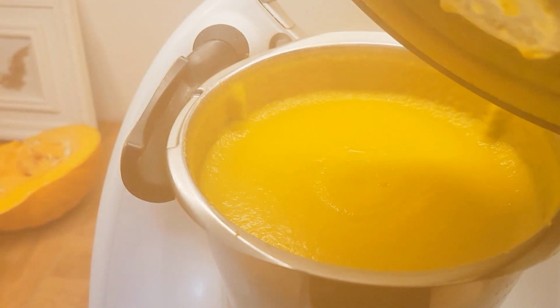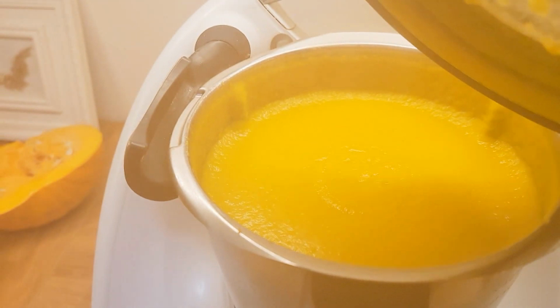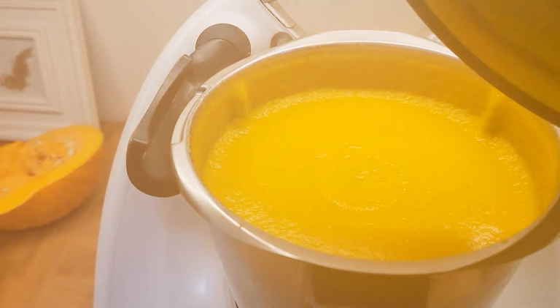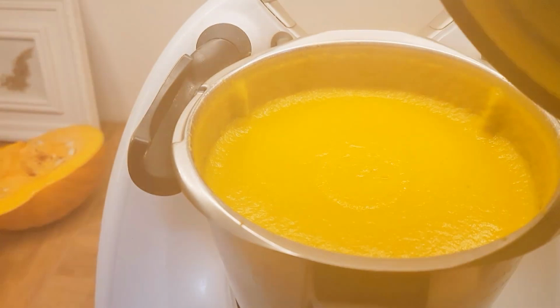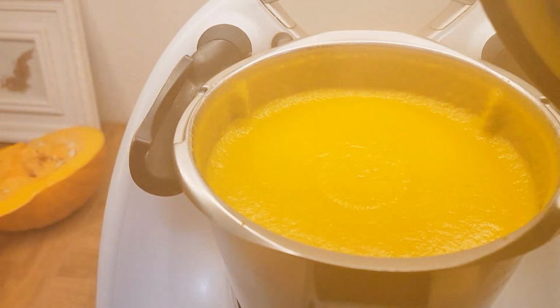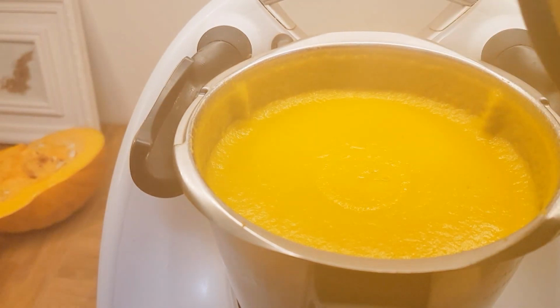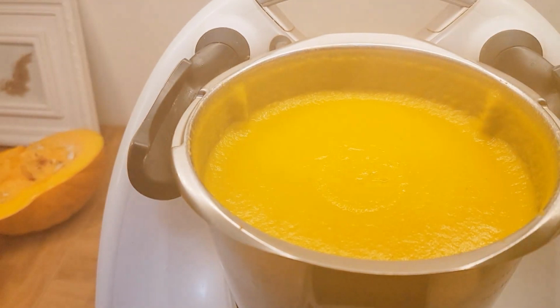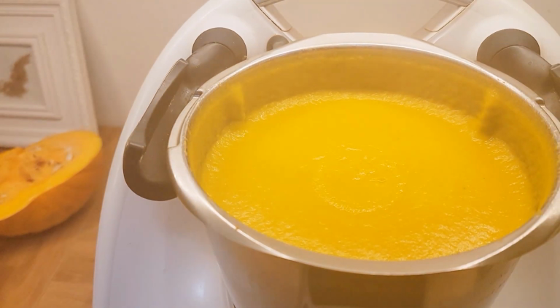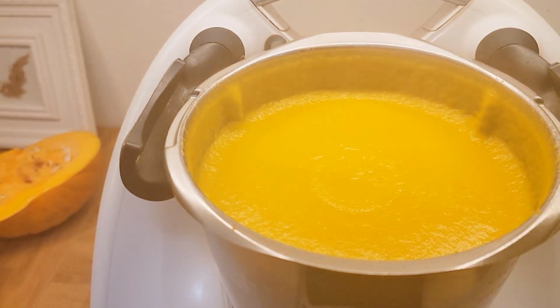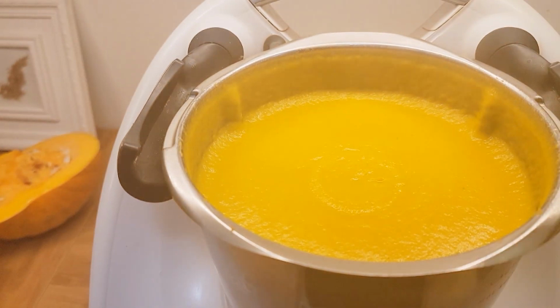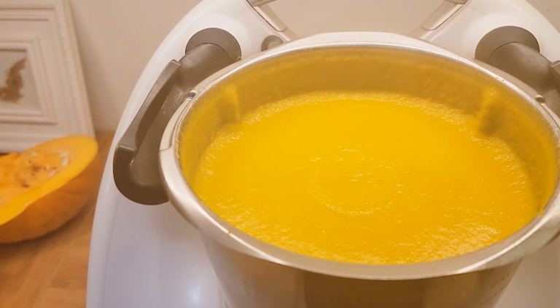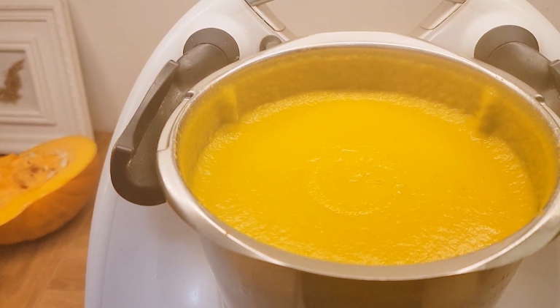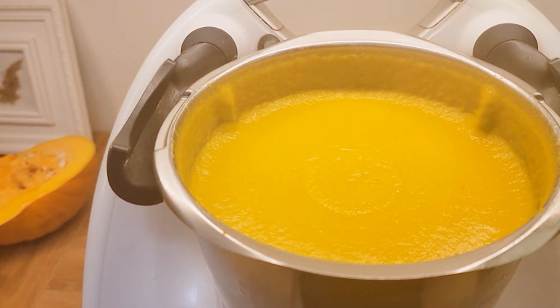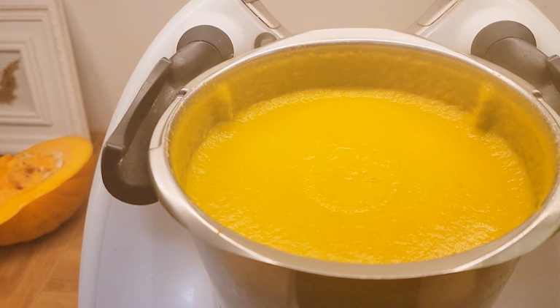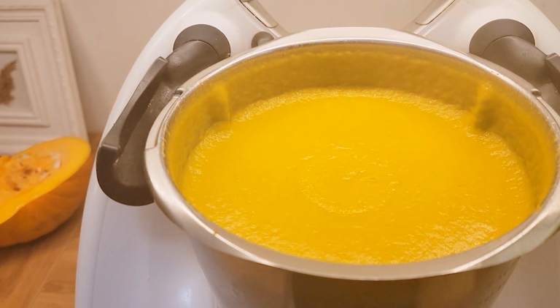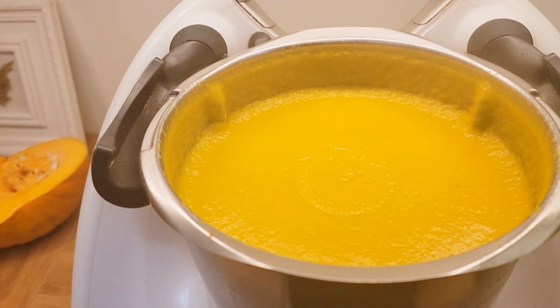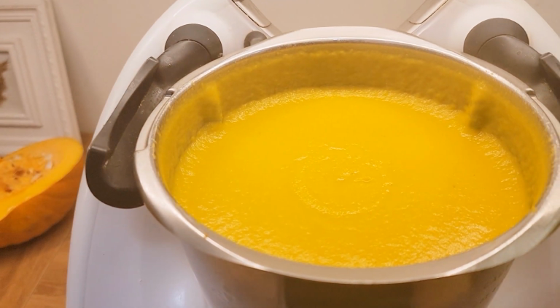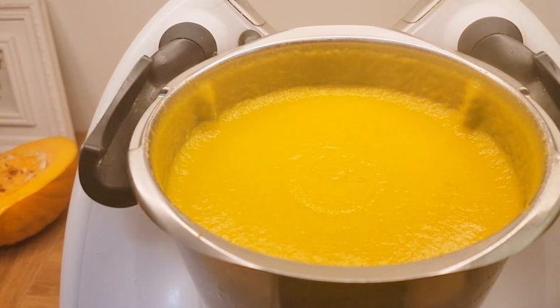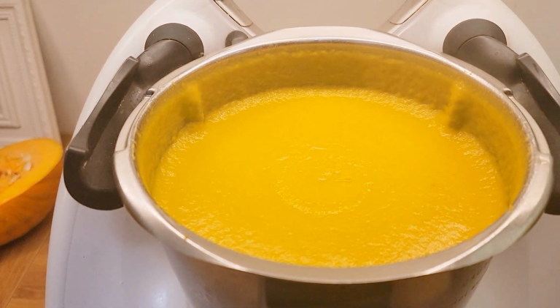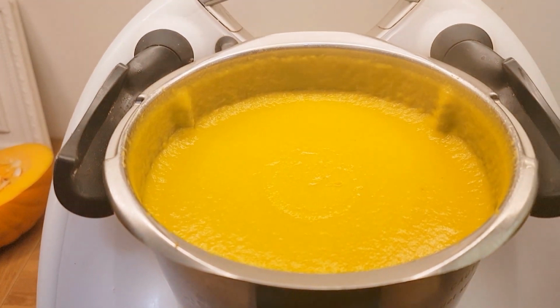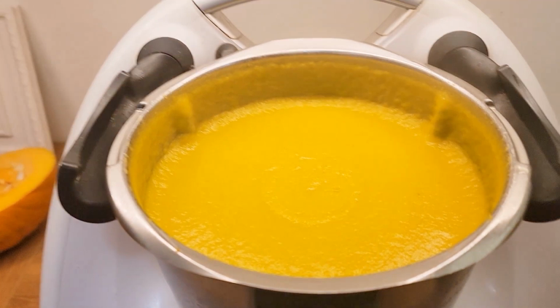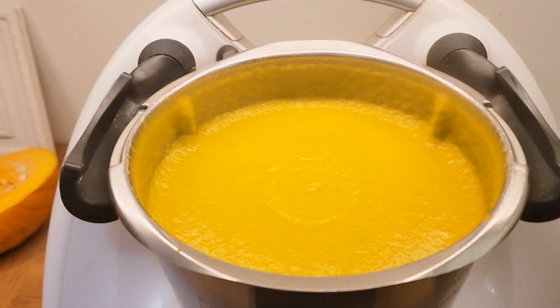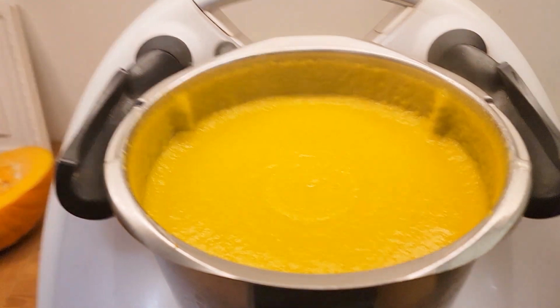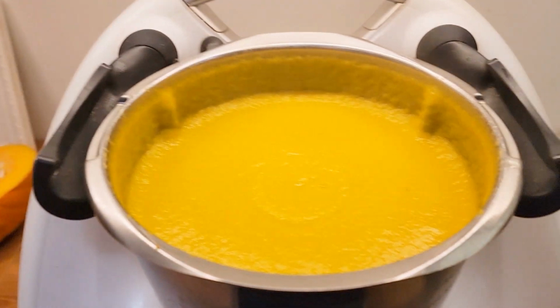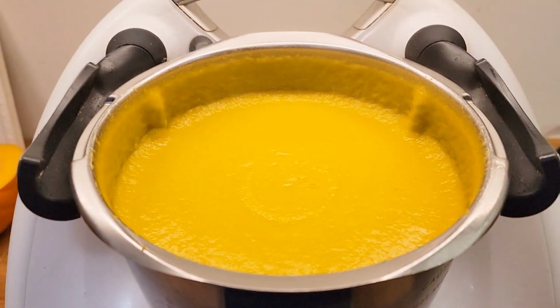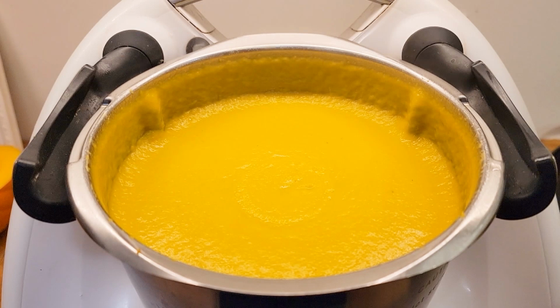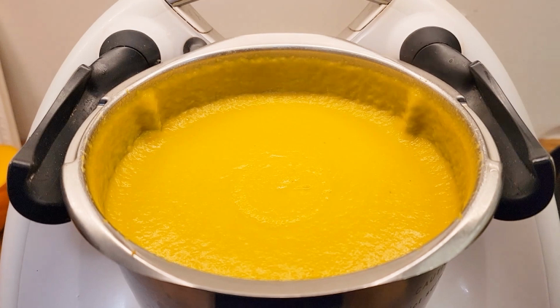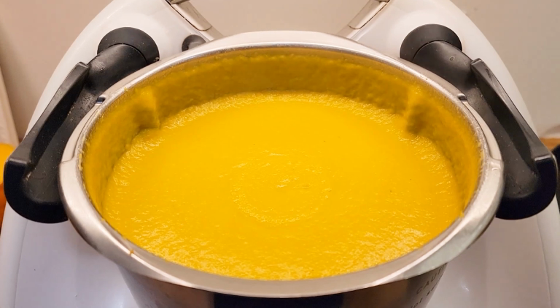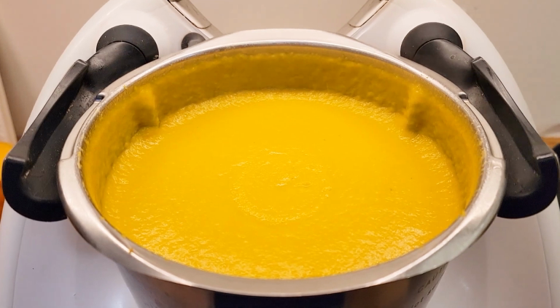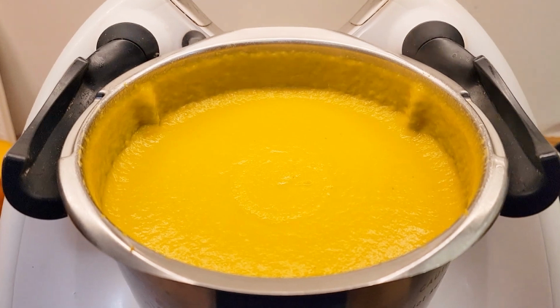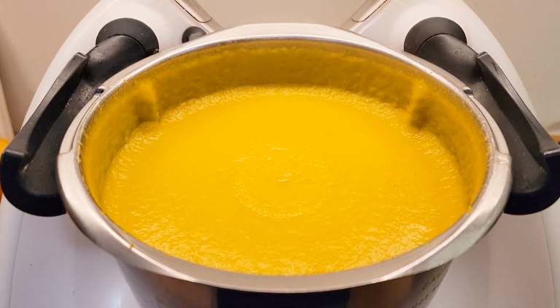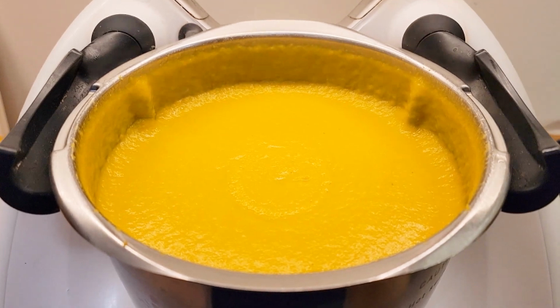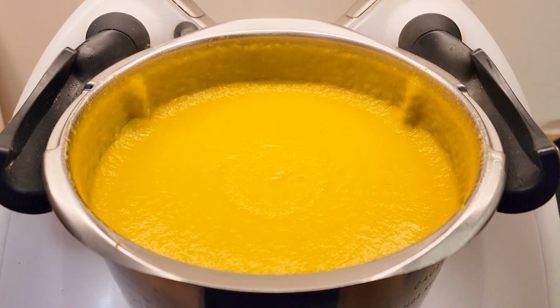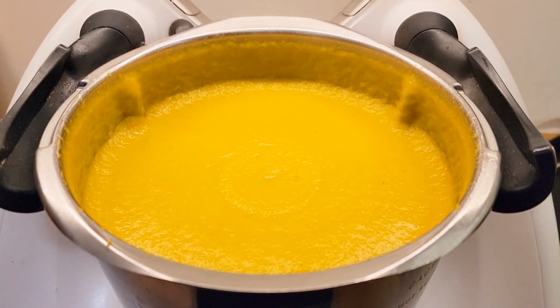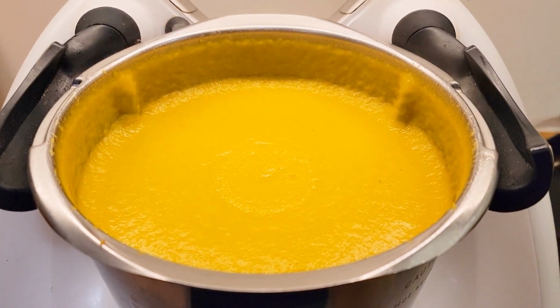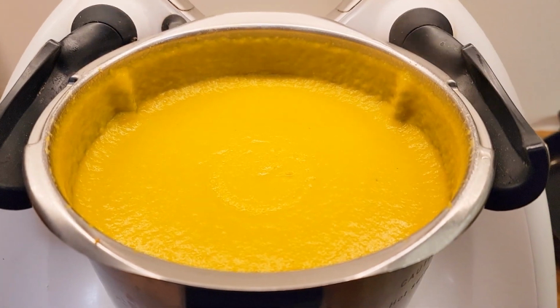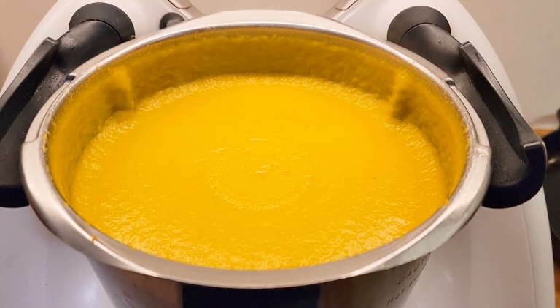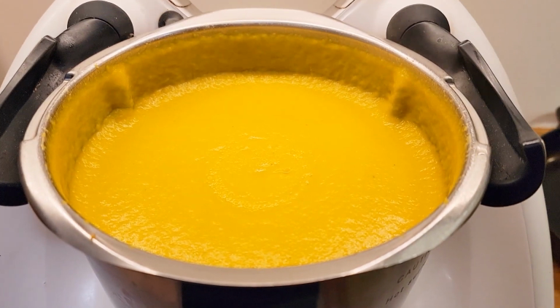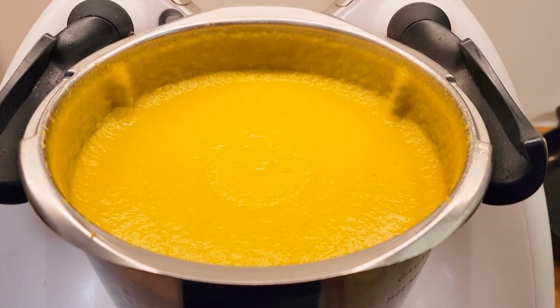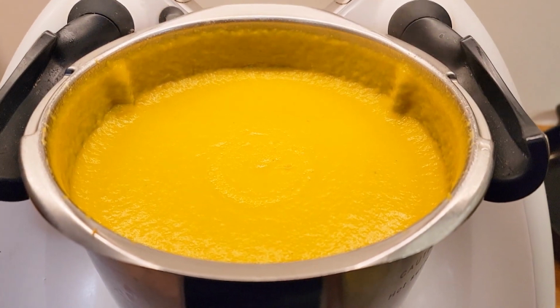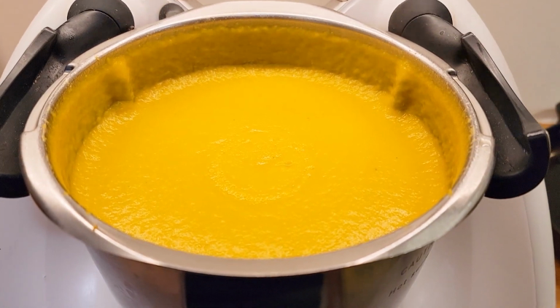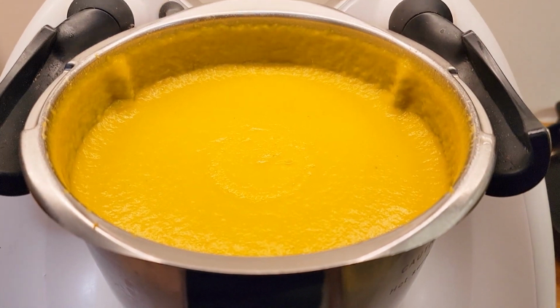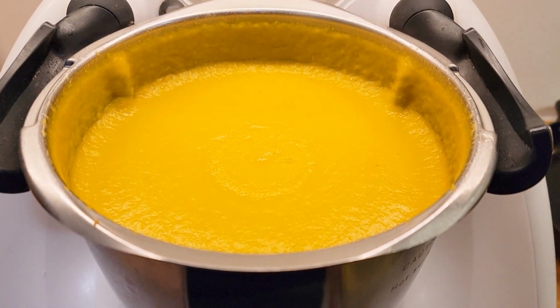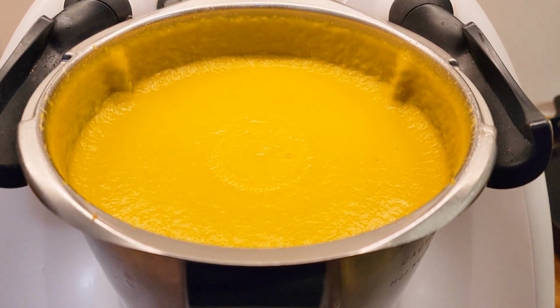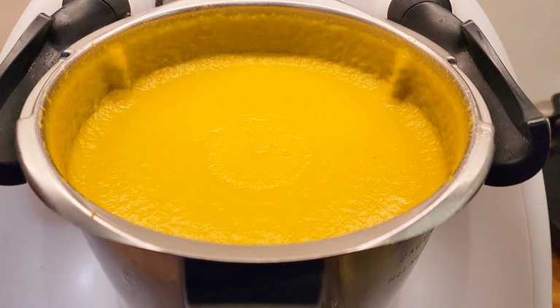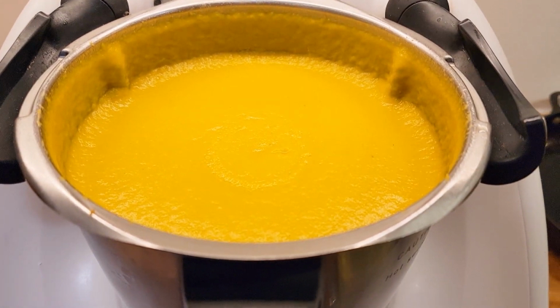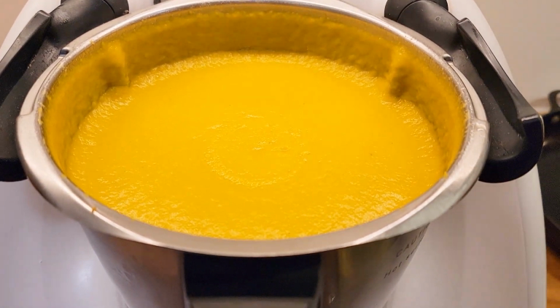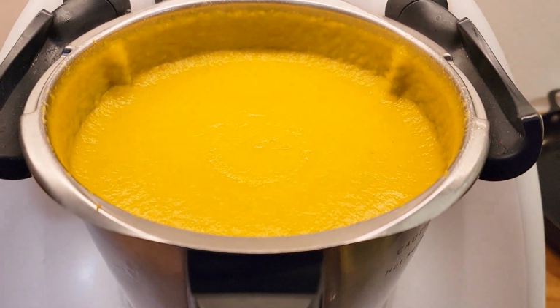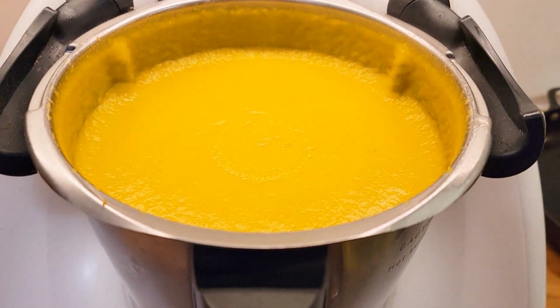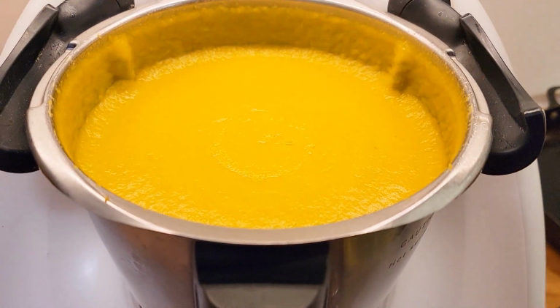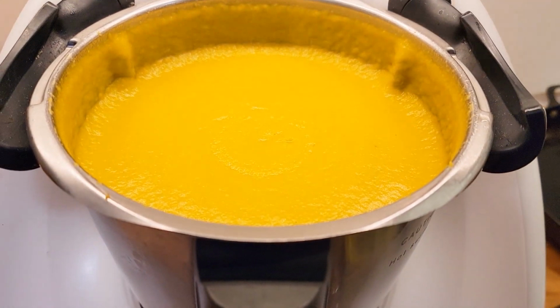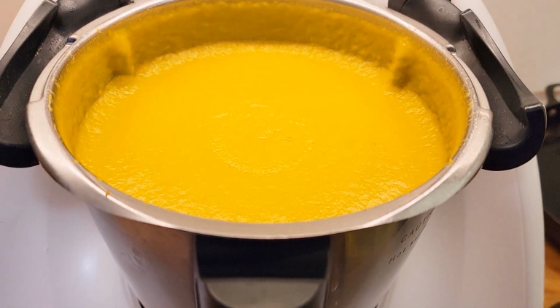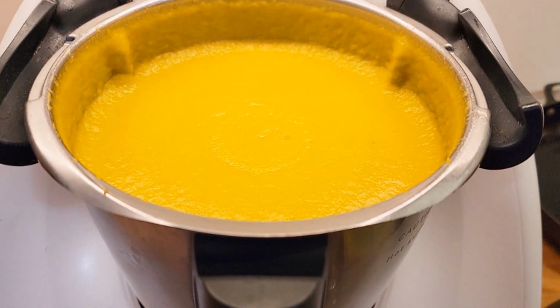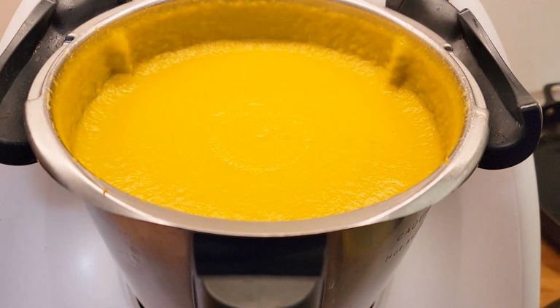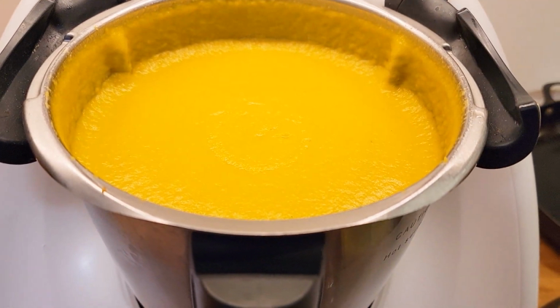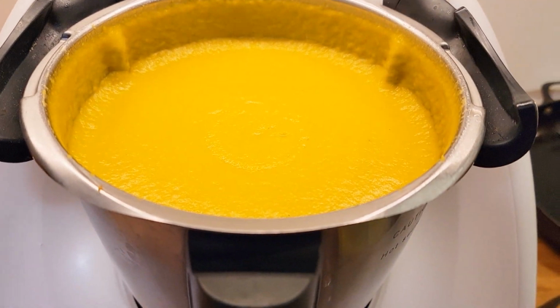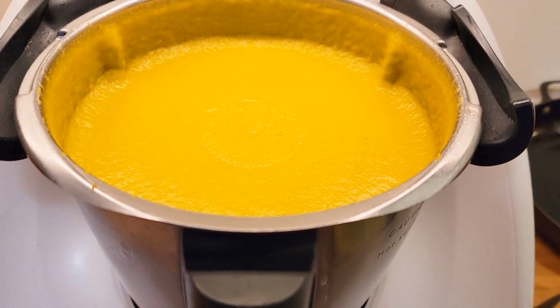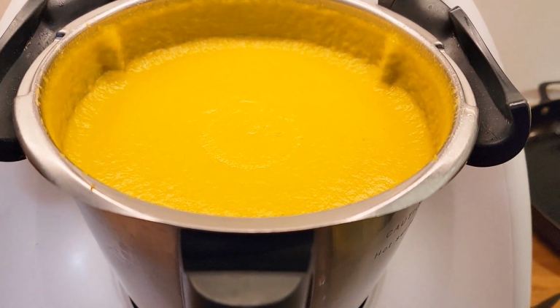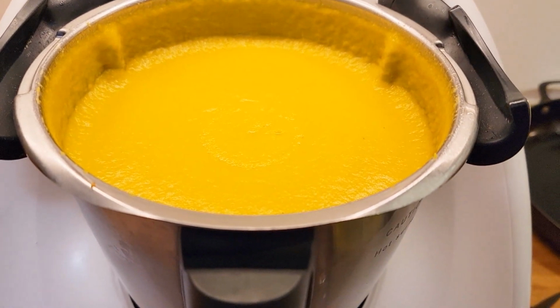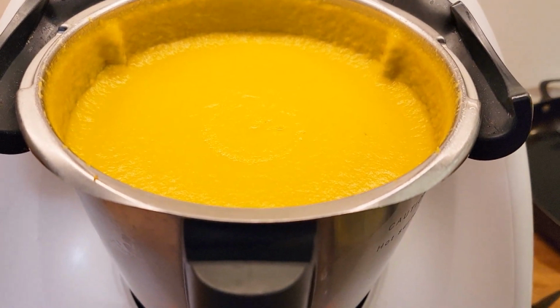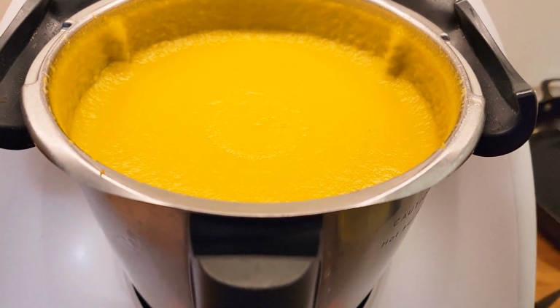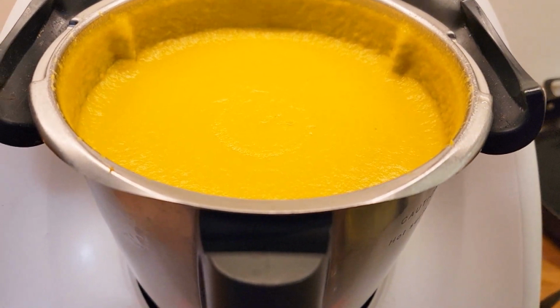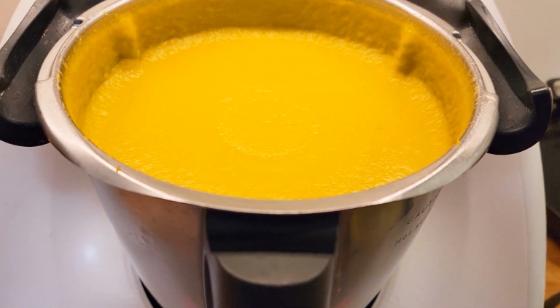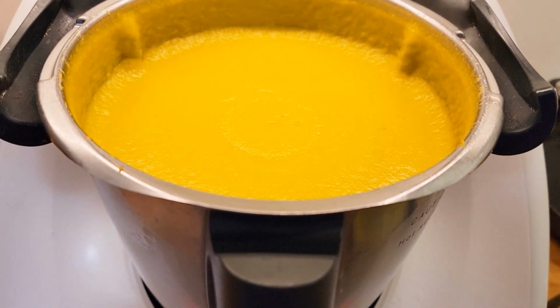Make sure you puree the soup one more time afterwards. And this is how my creamy pumpkin soup turned out.